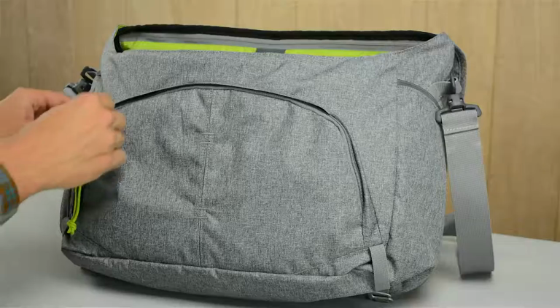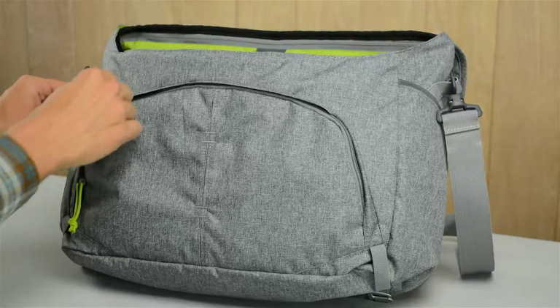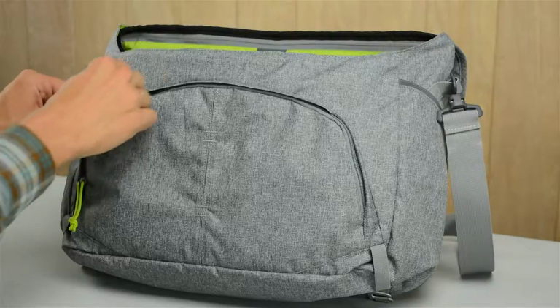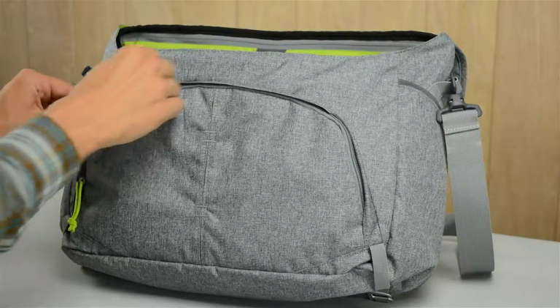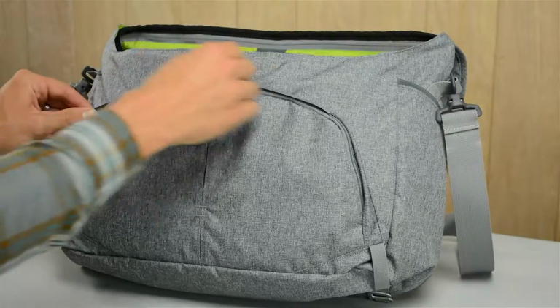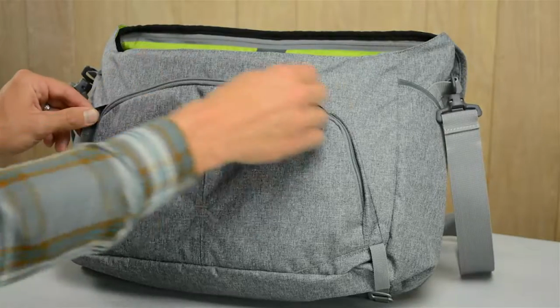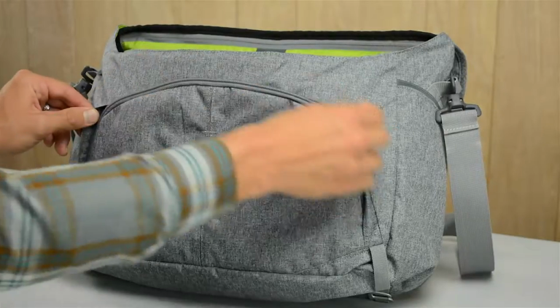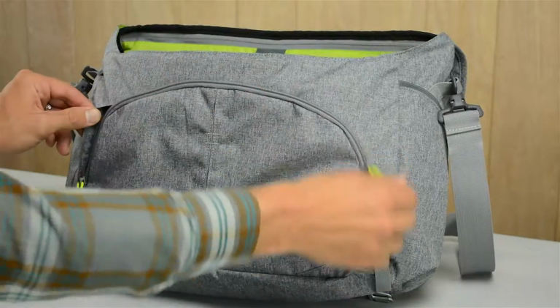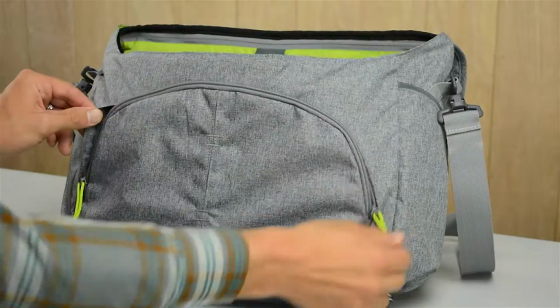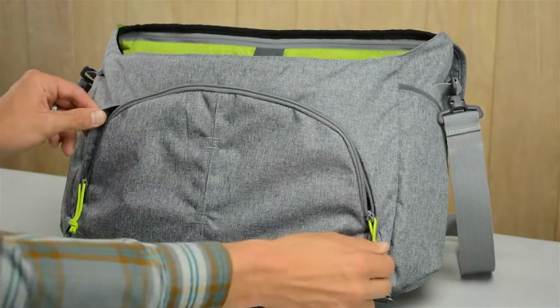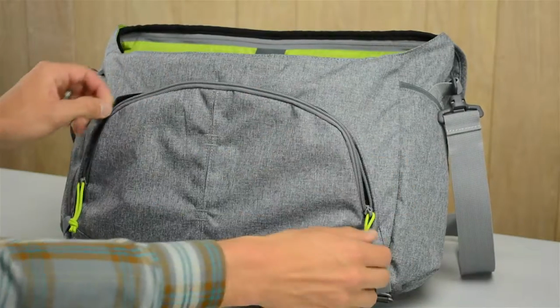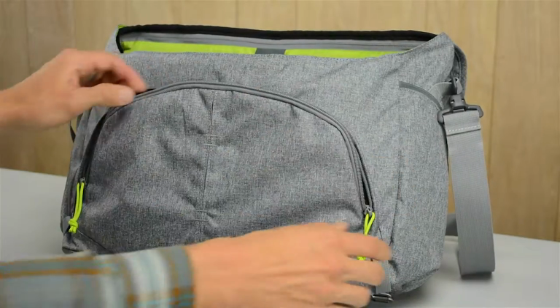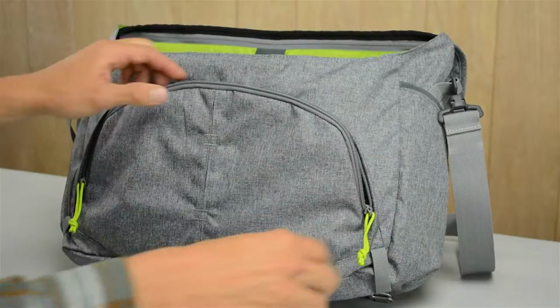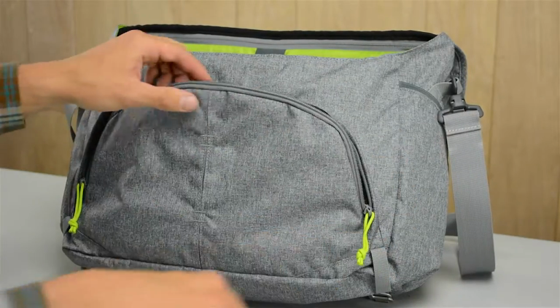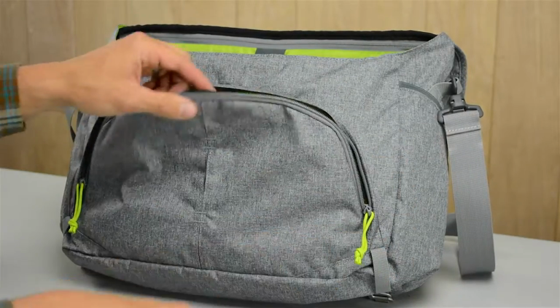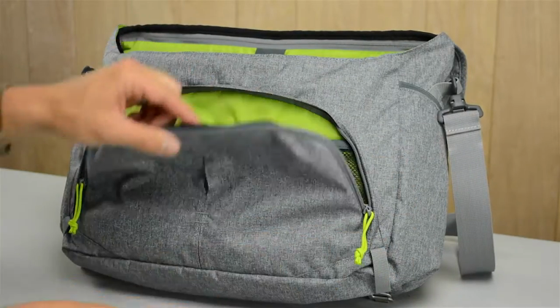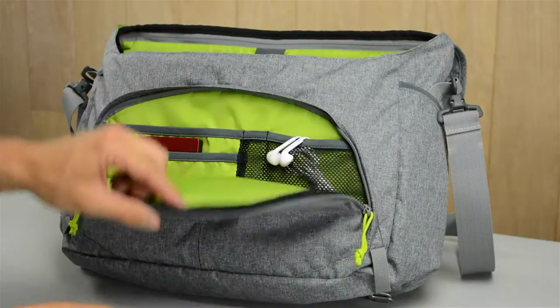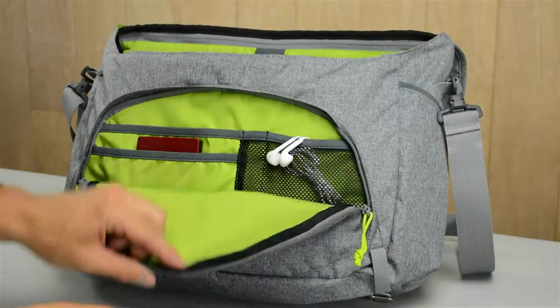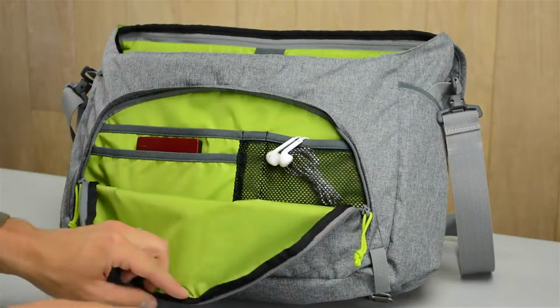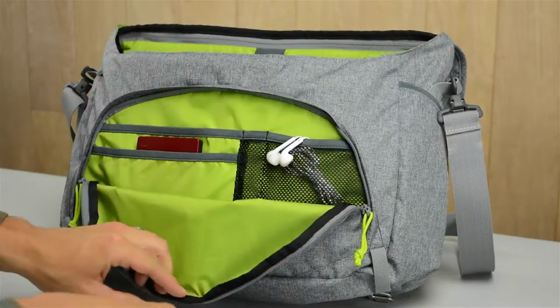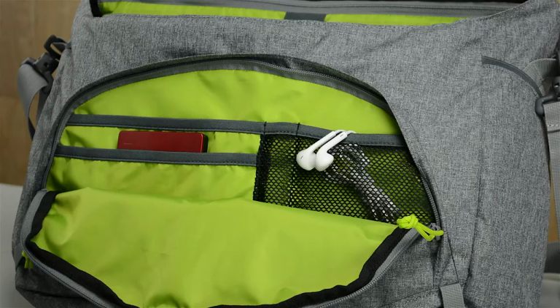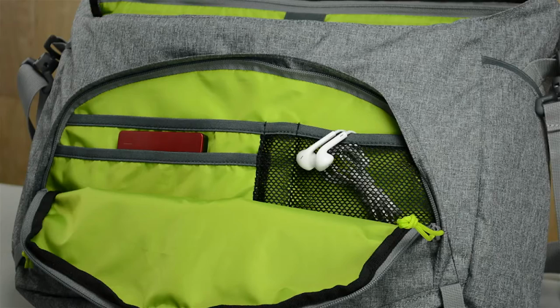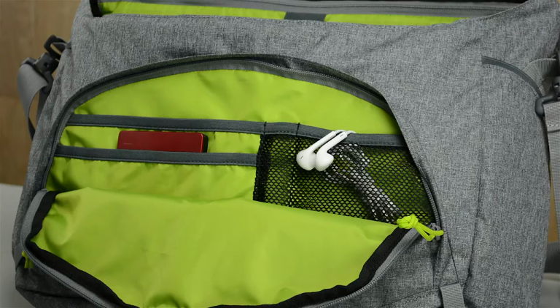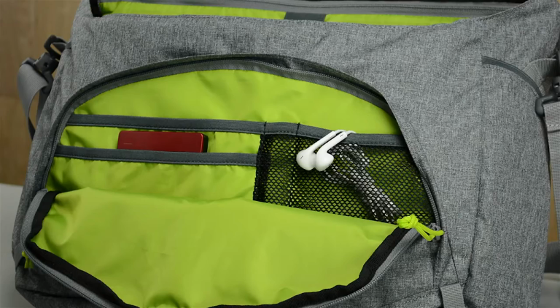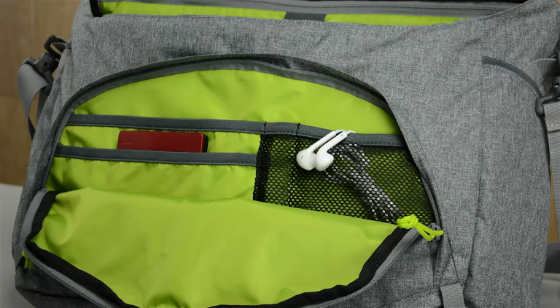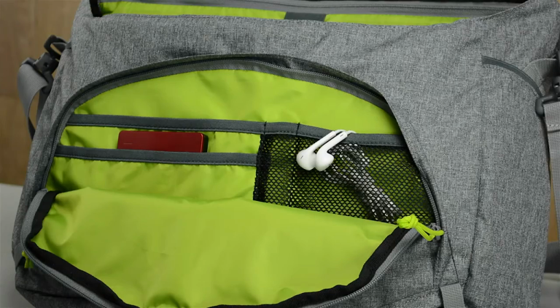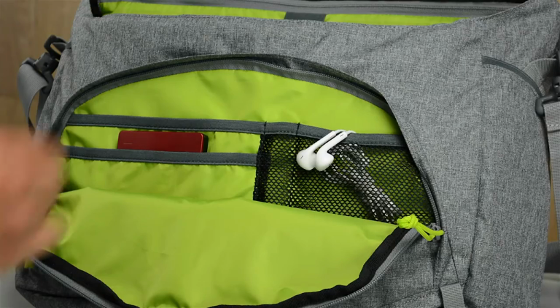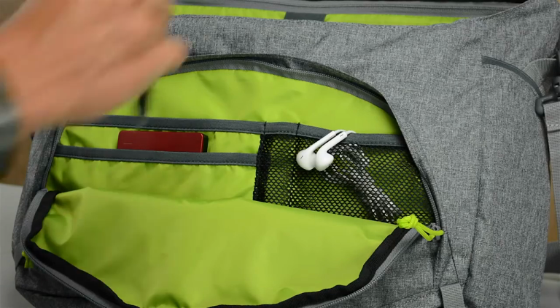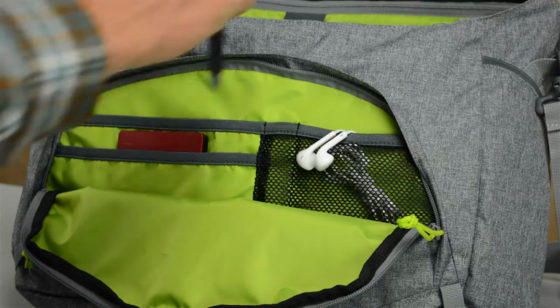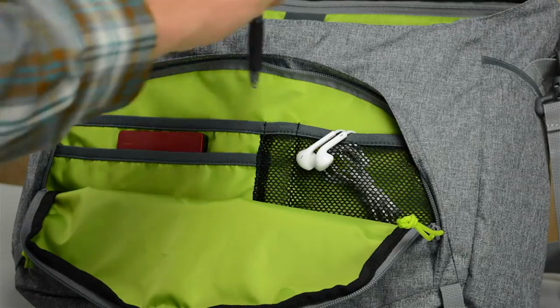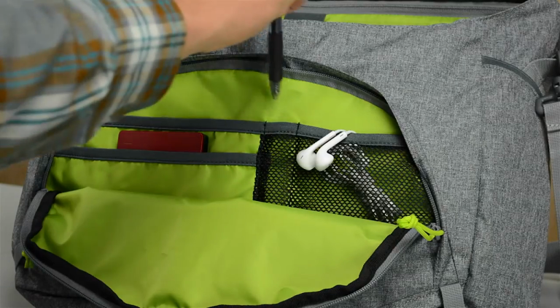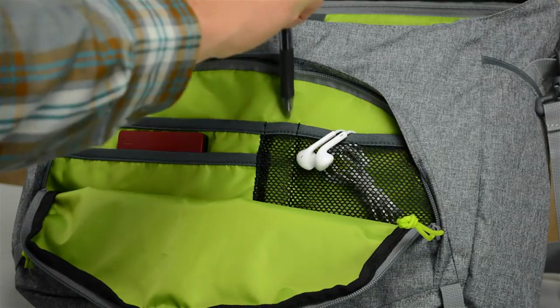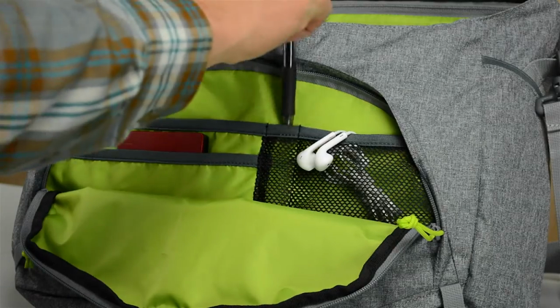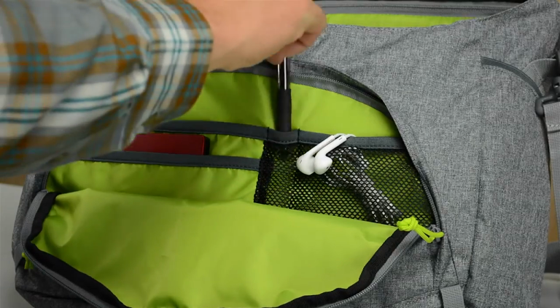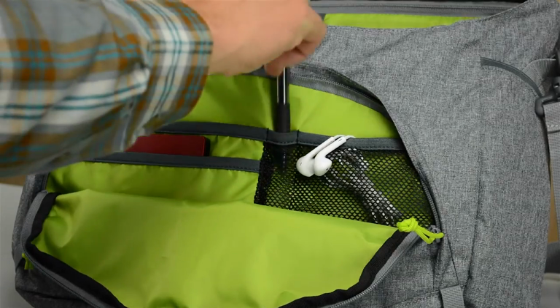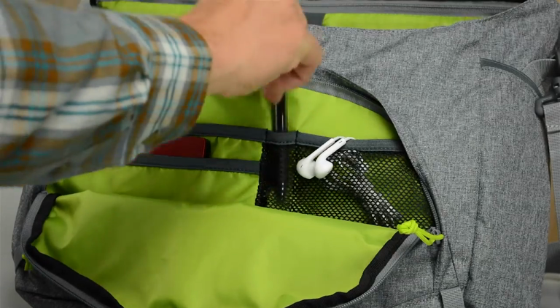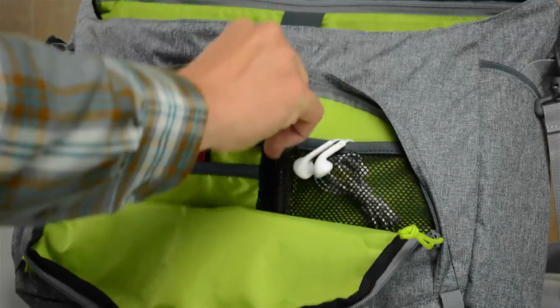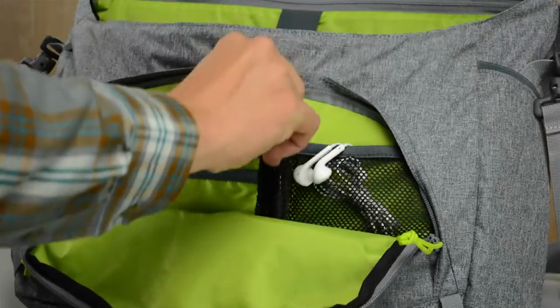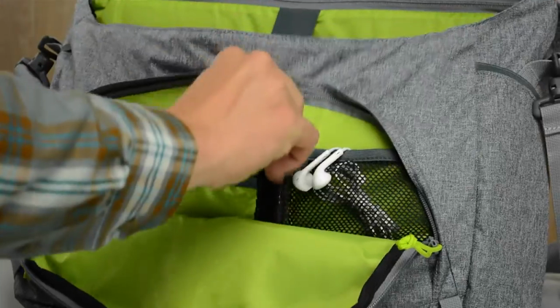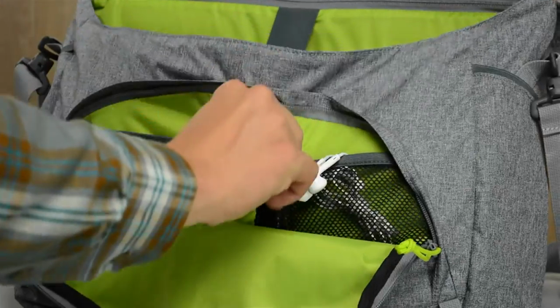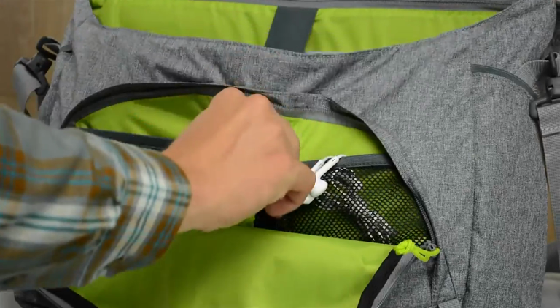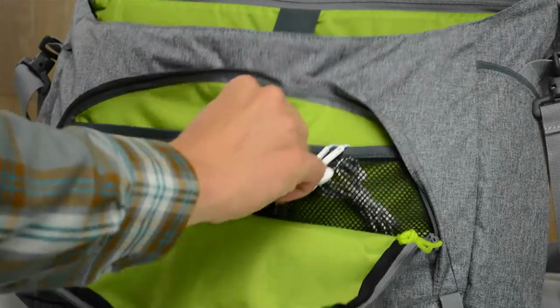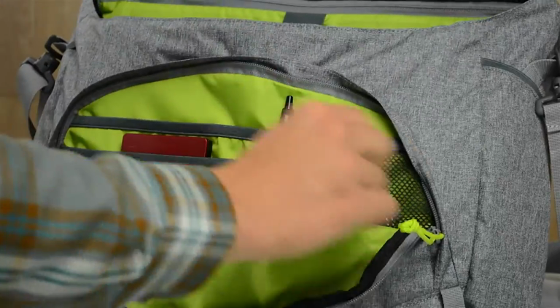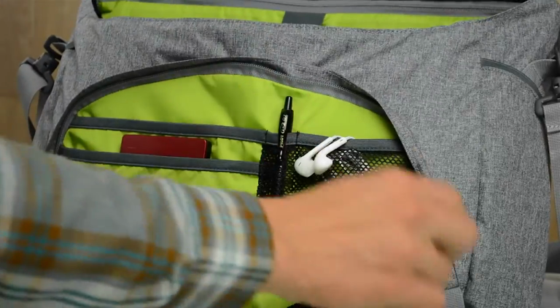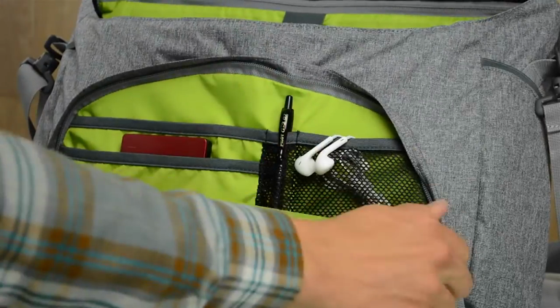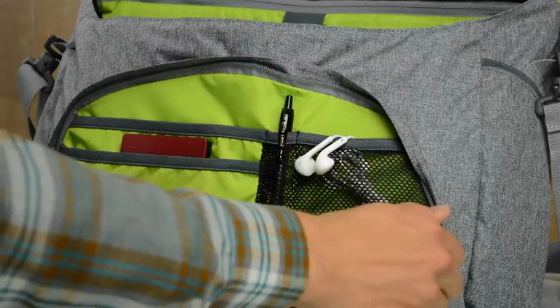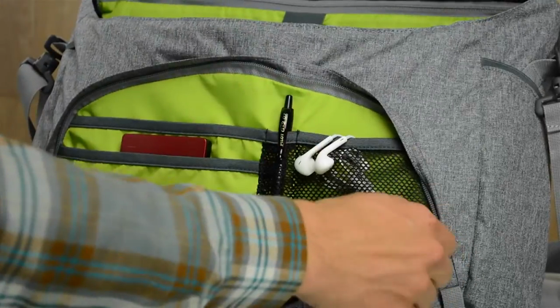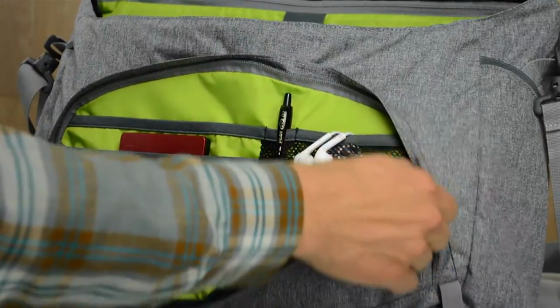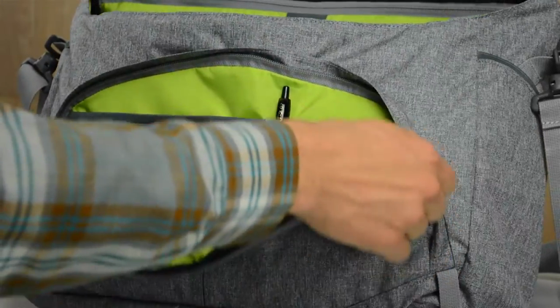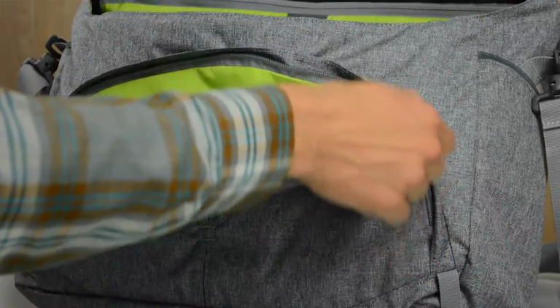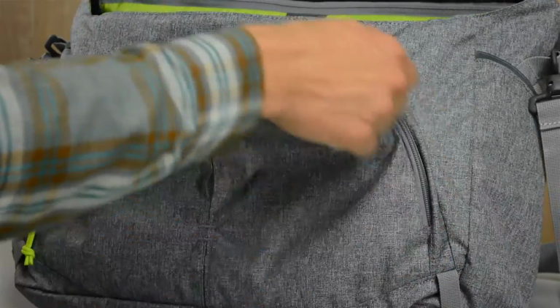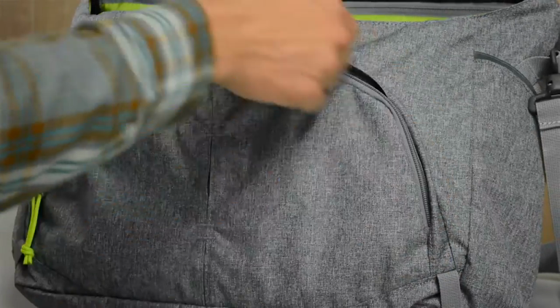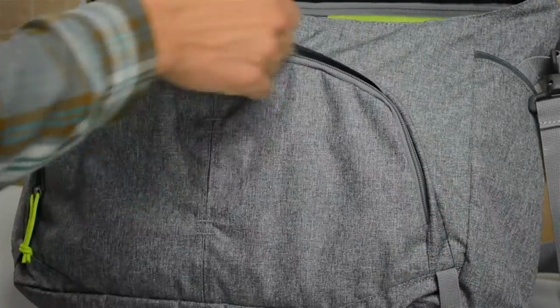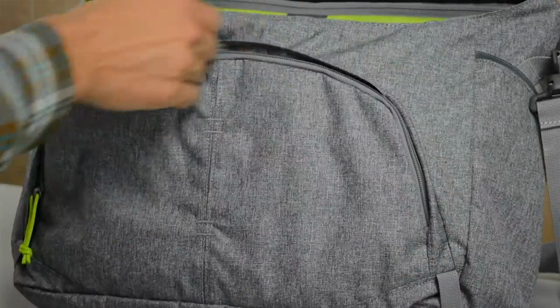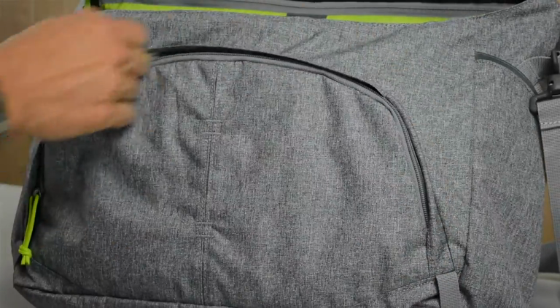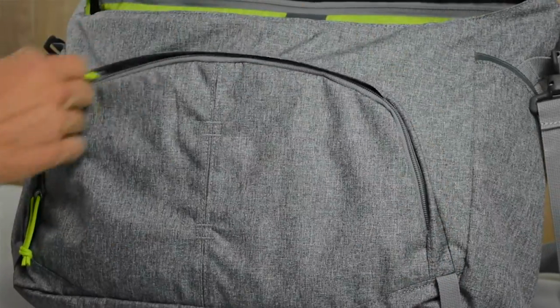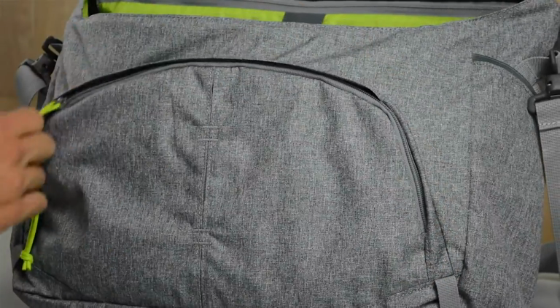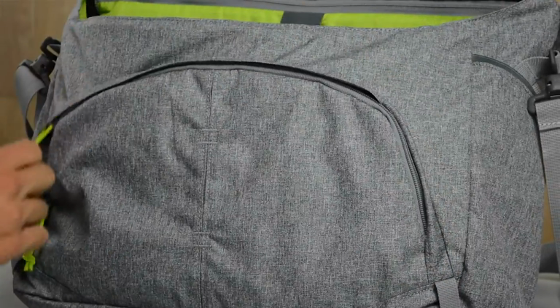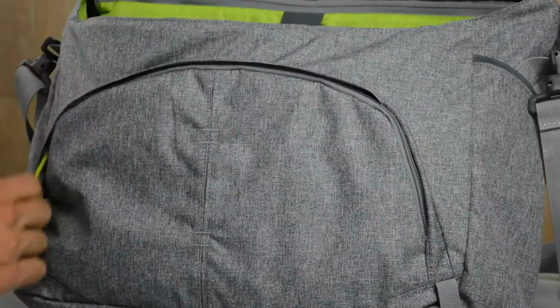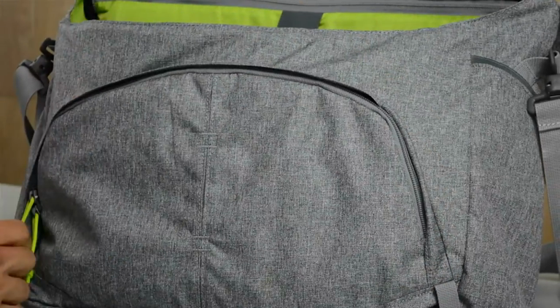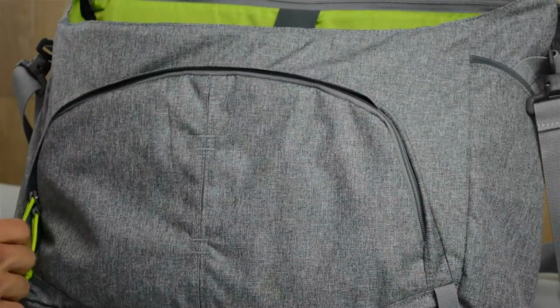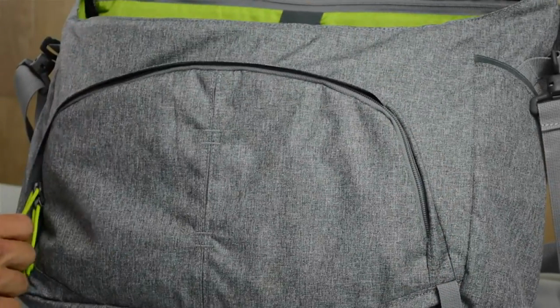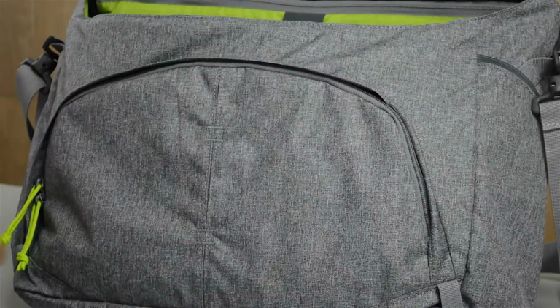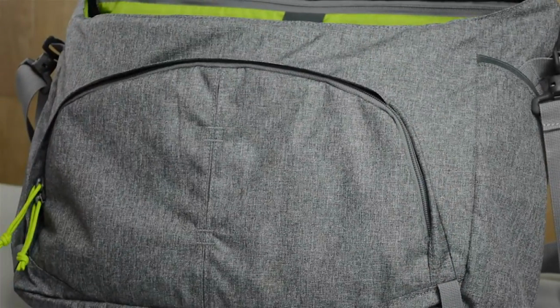In this pocket, the internal organizer slots keep your pens and your hard drive in their respective homes so that your searching time is reduced to a minimum.